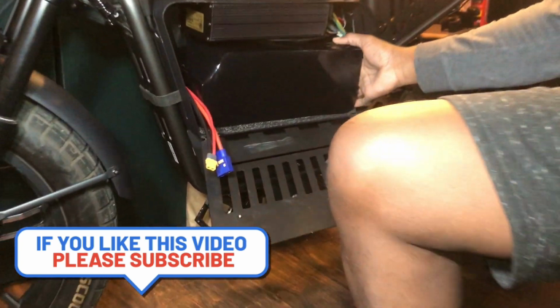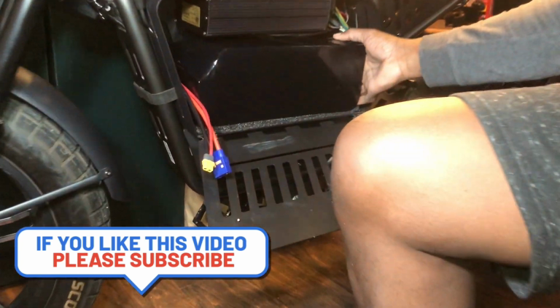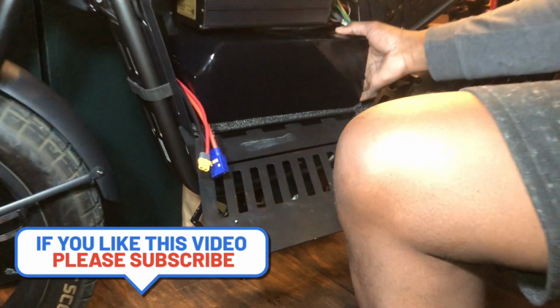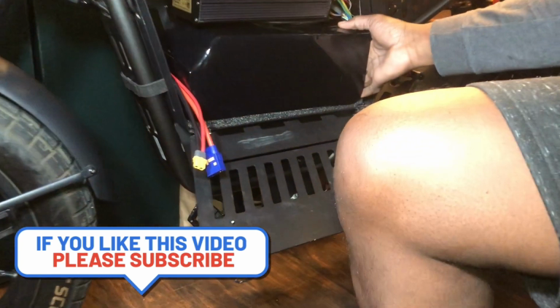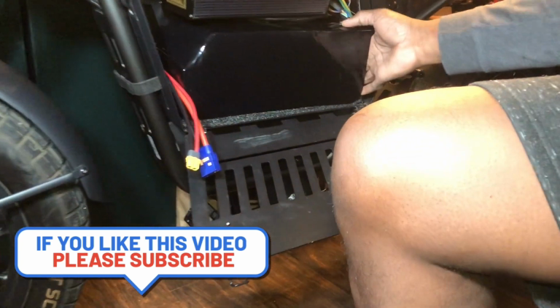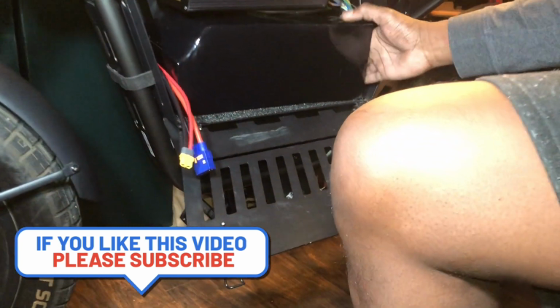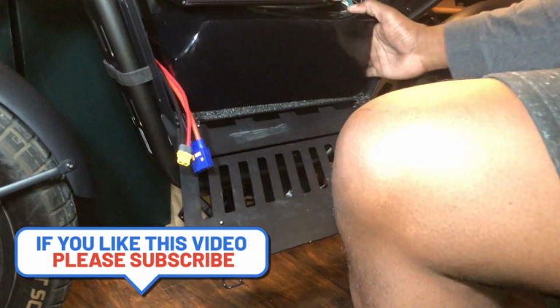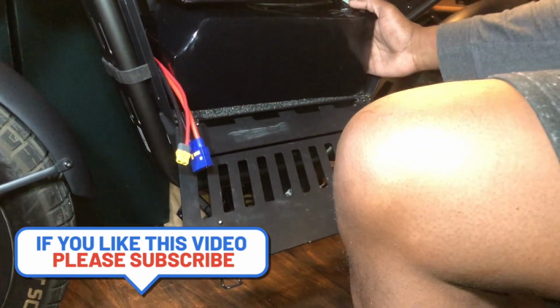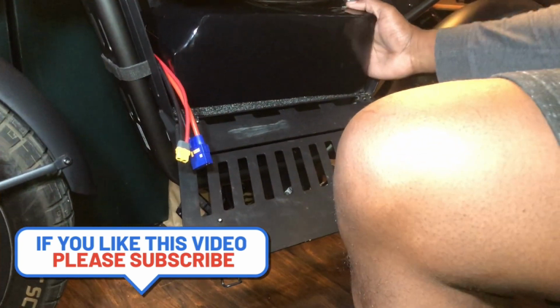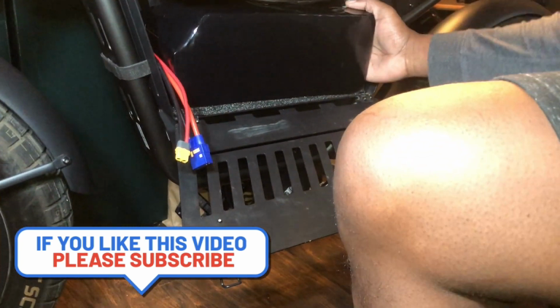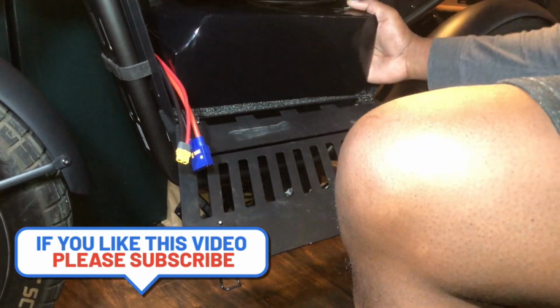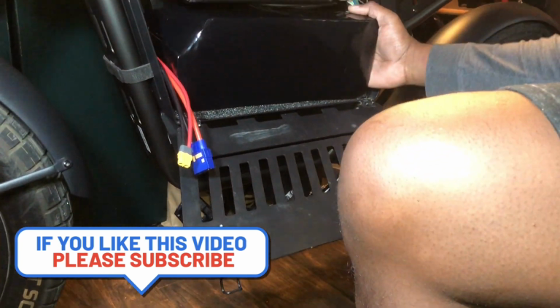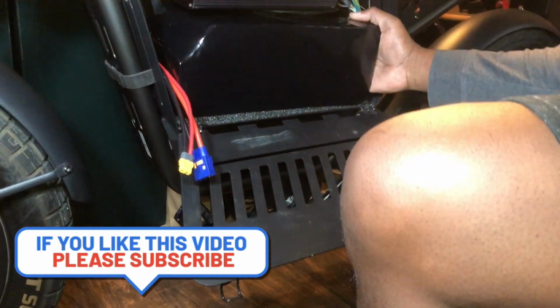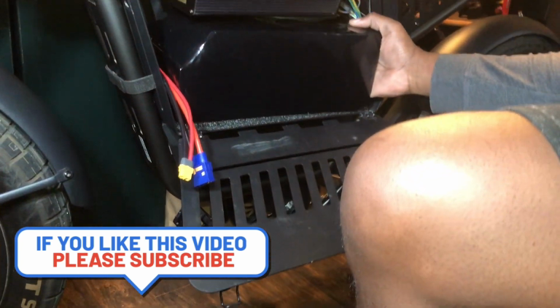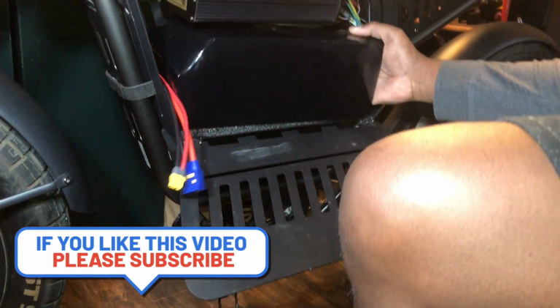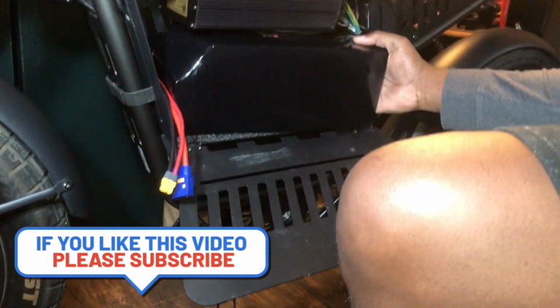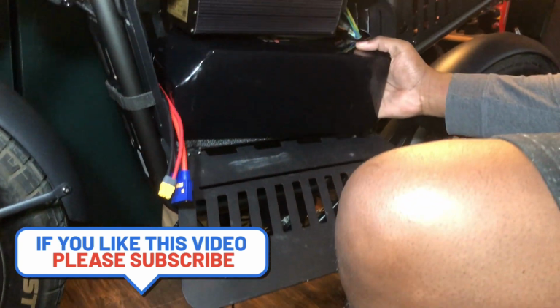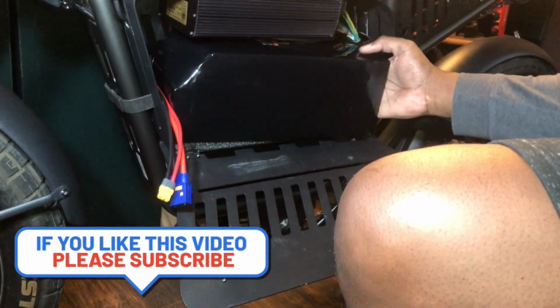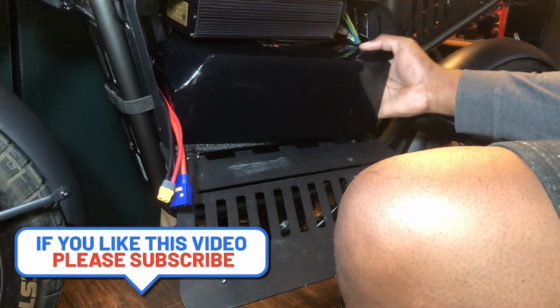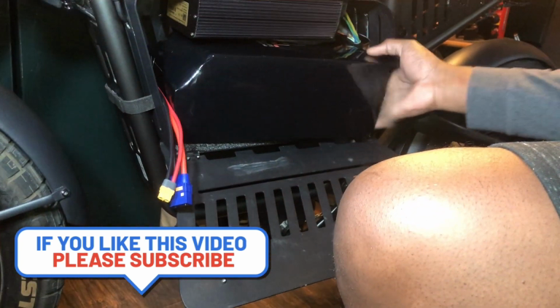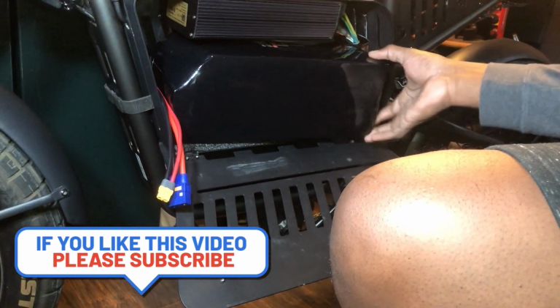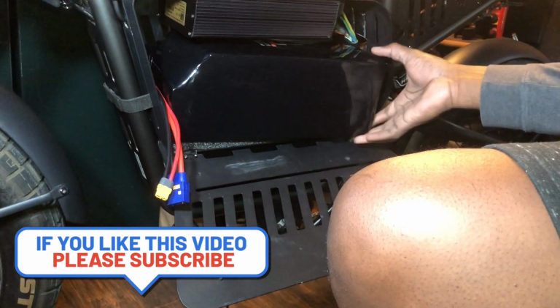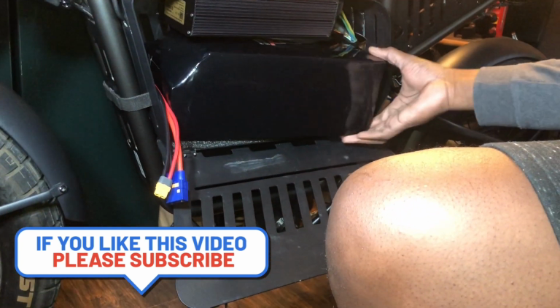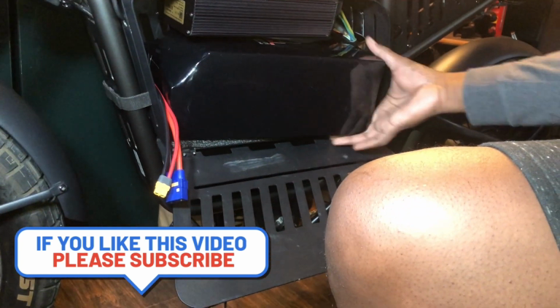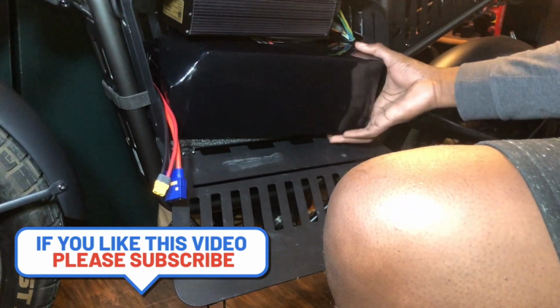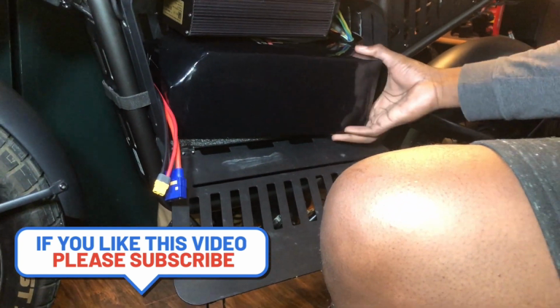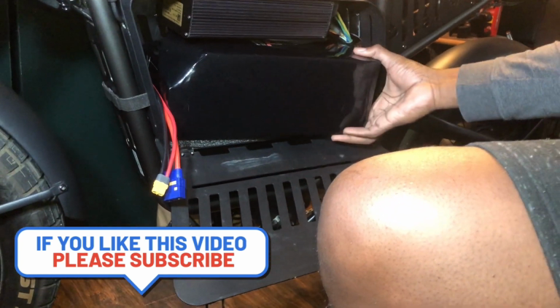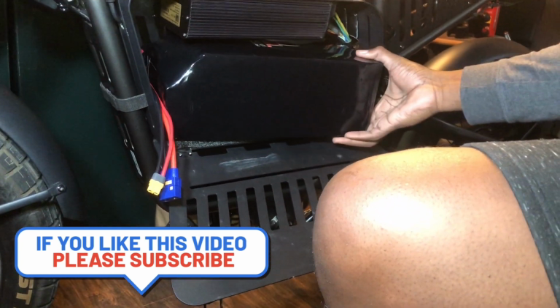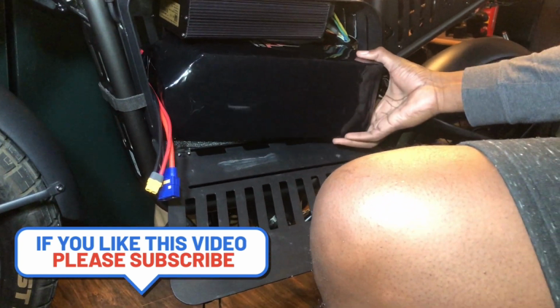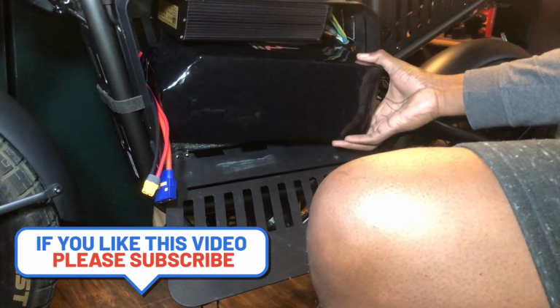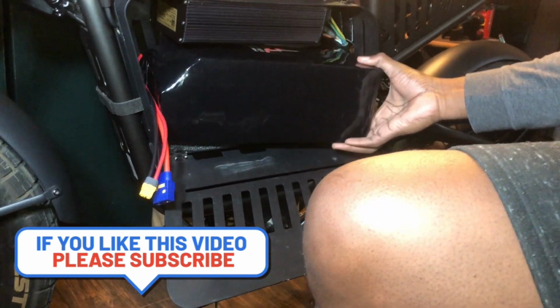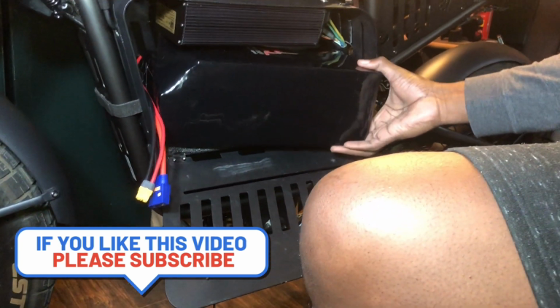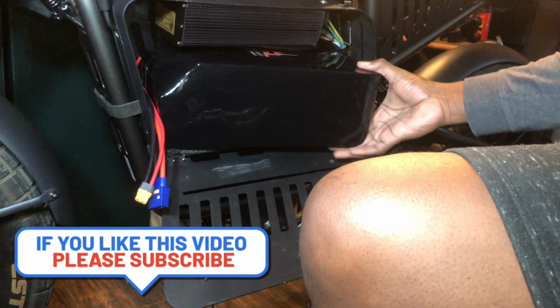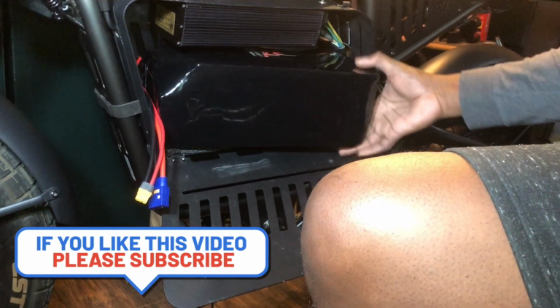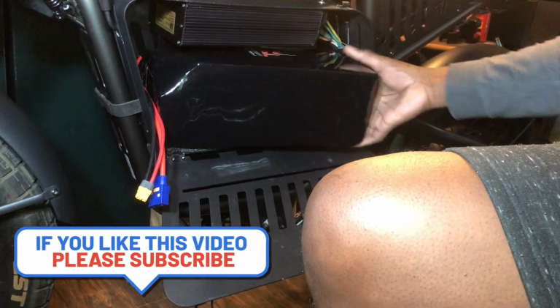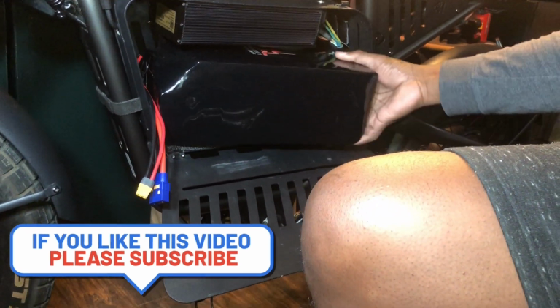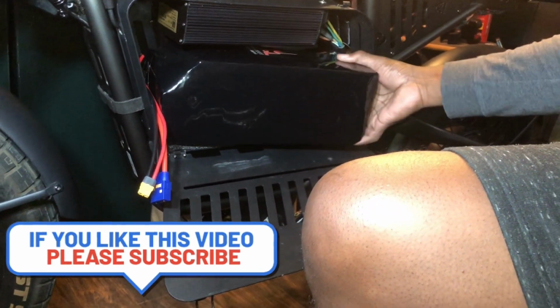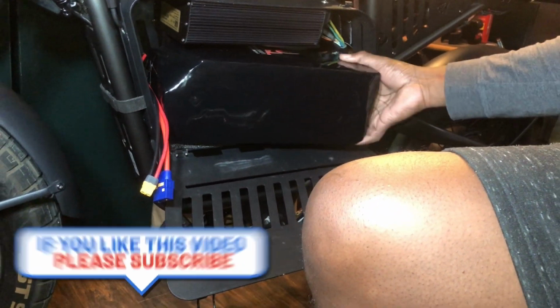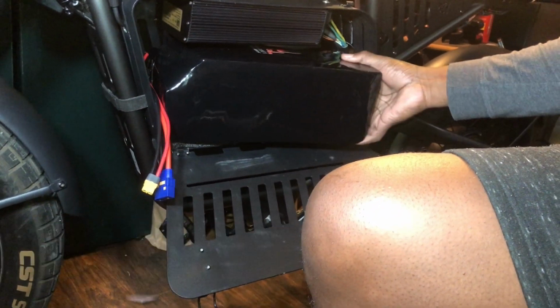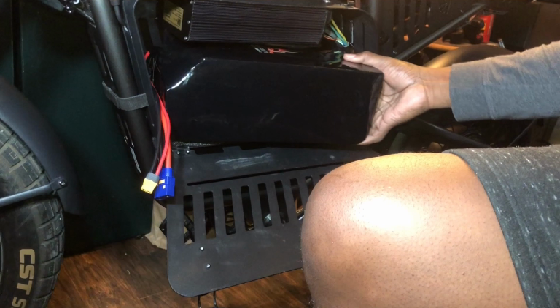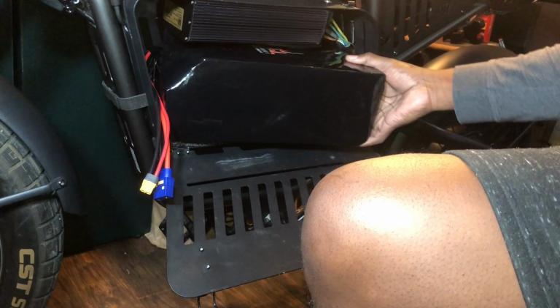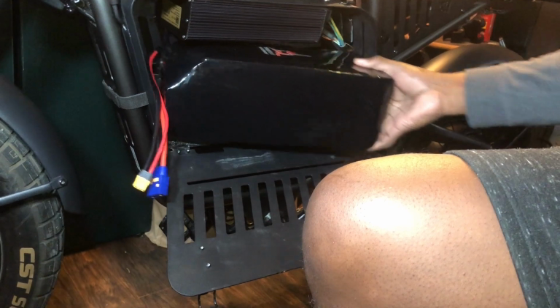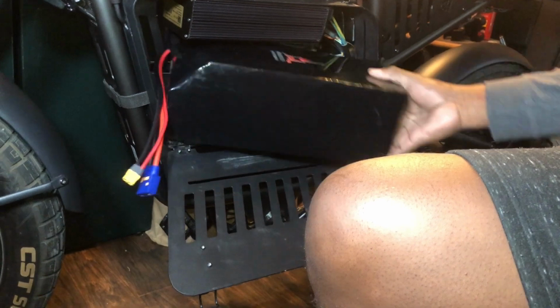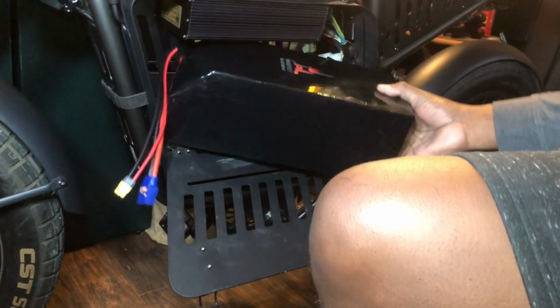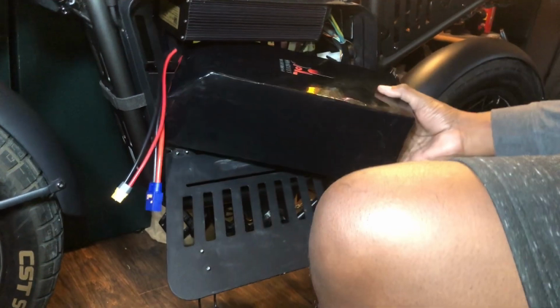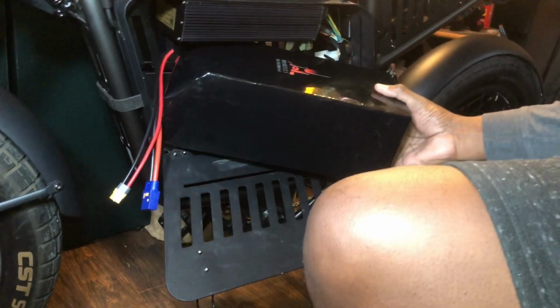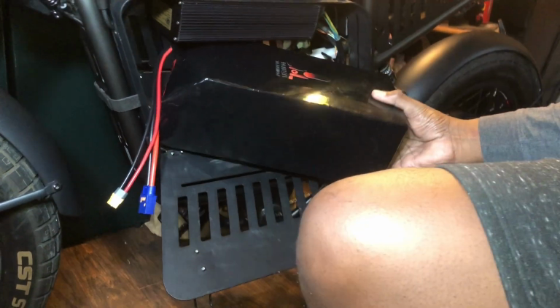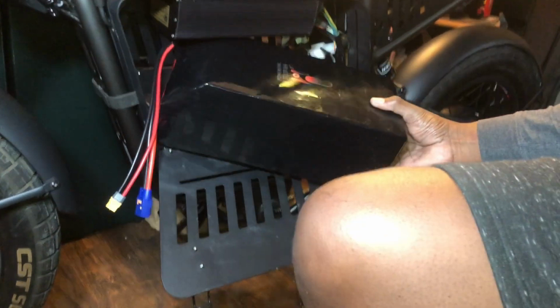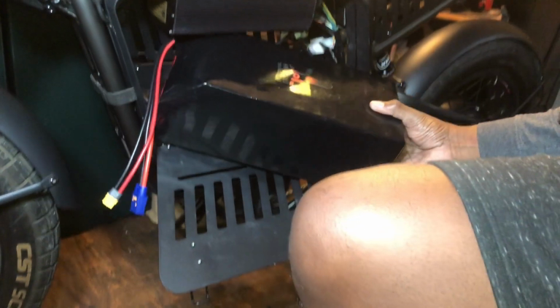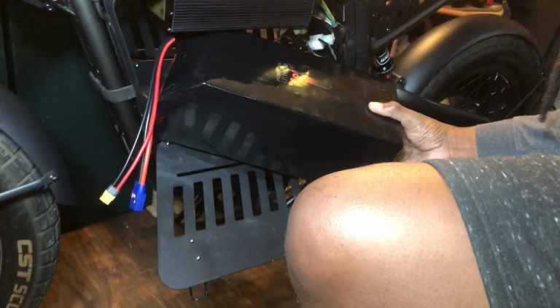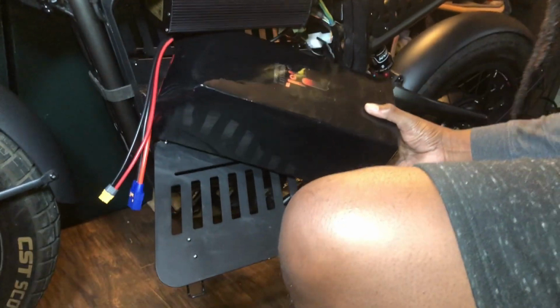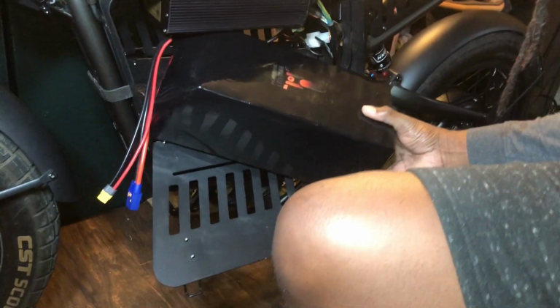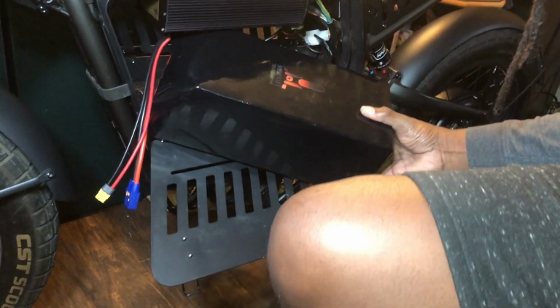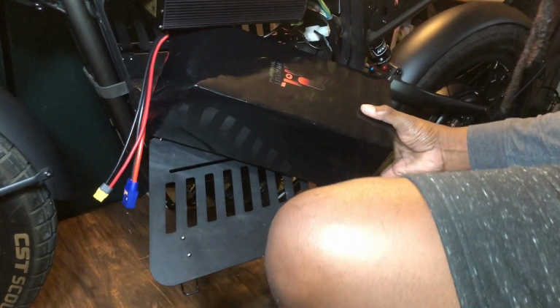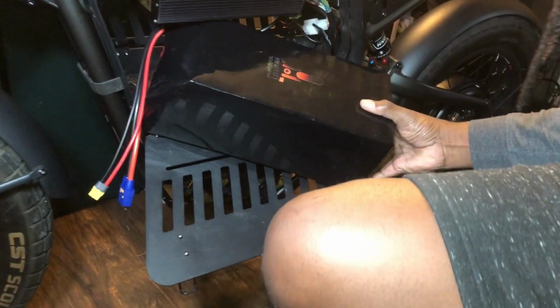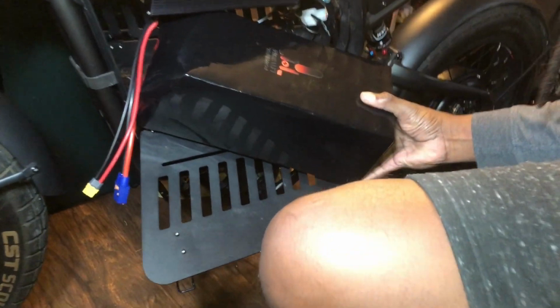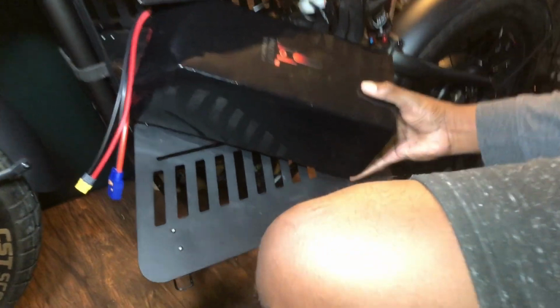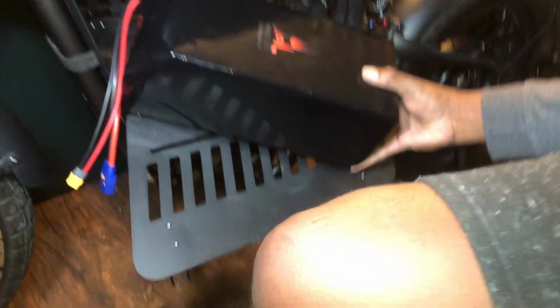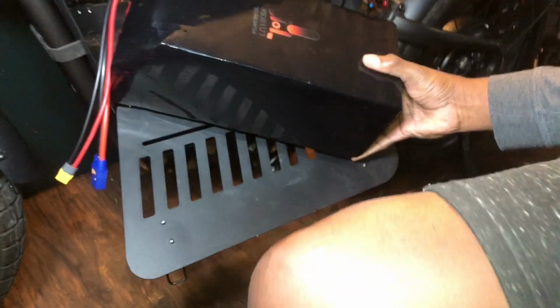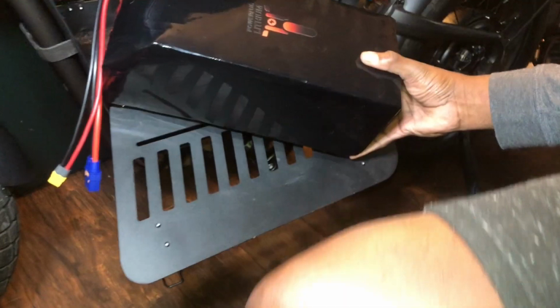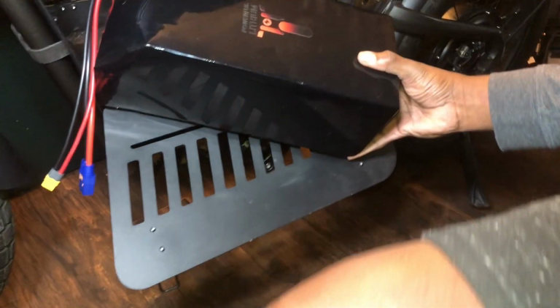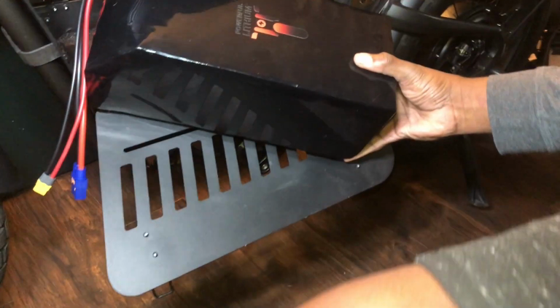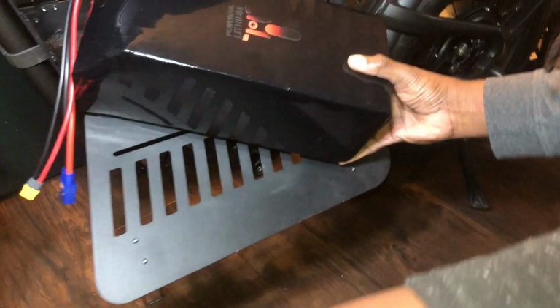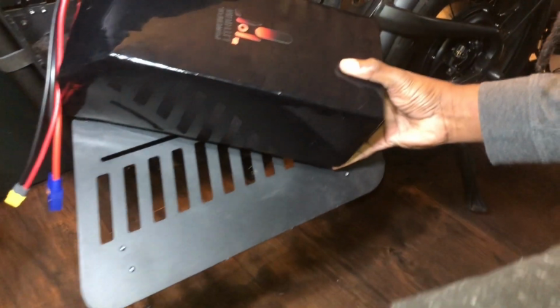The 72 volt battery came in yesterday. I'm going to sneak it out of here and show you guys the logo — Powerful Lithium.